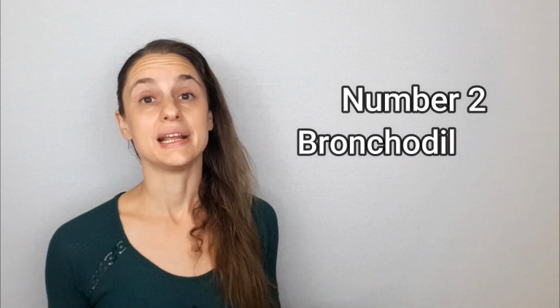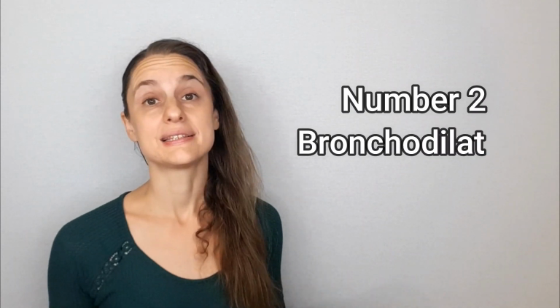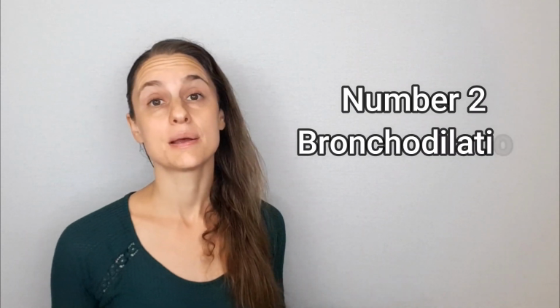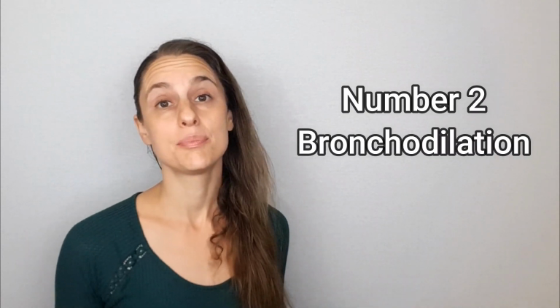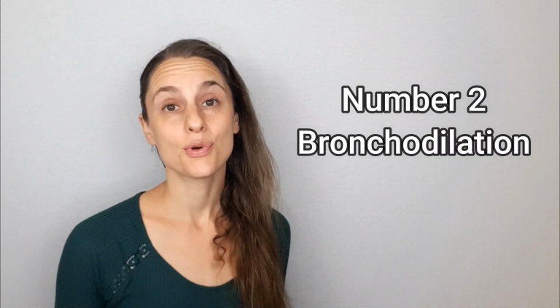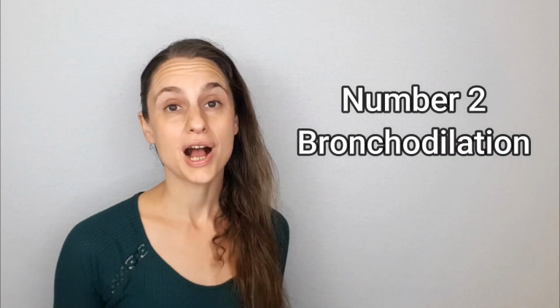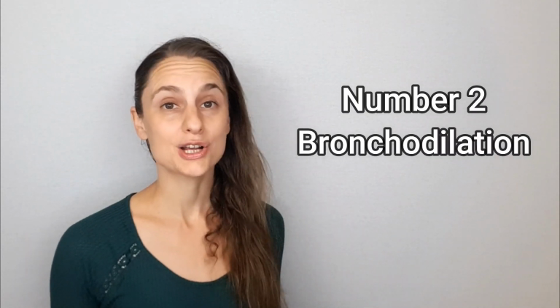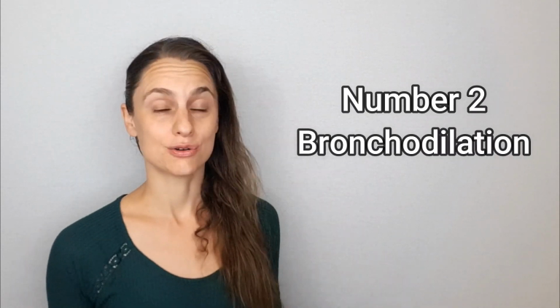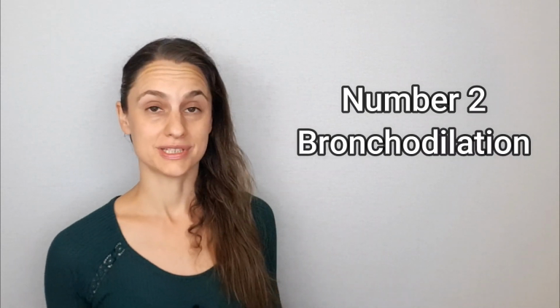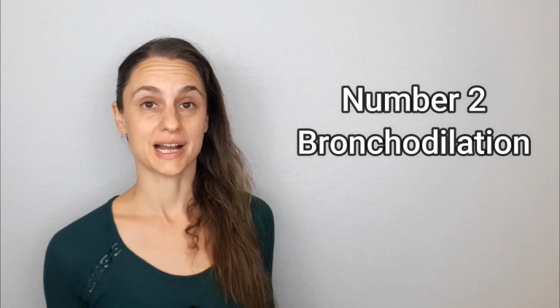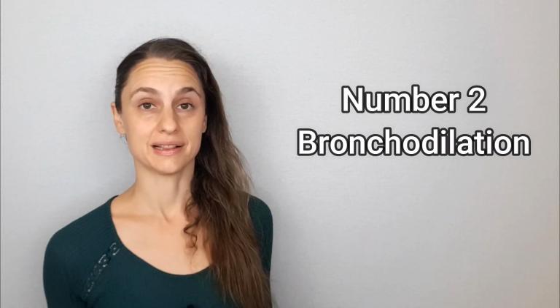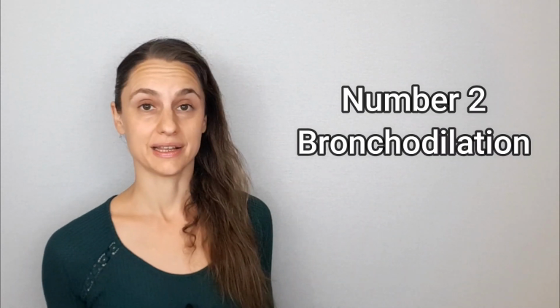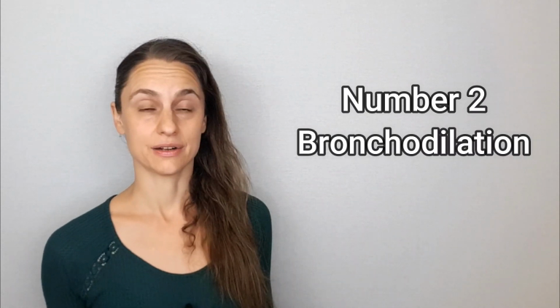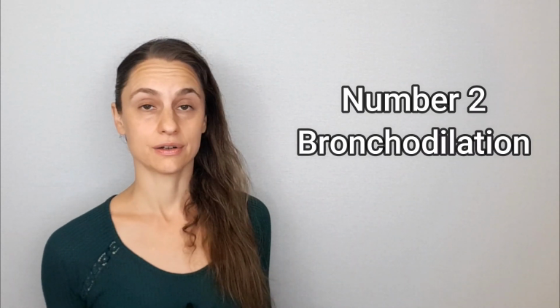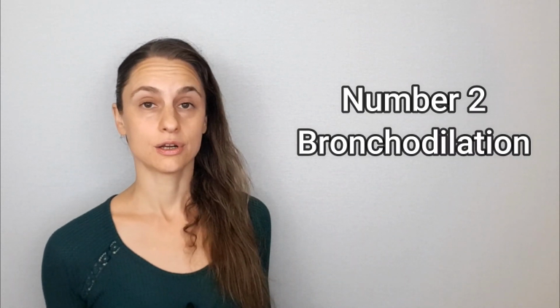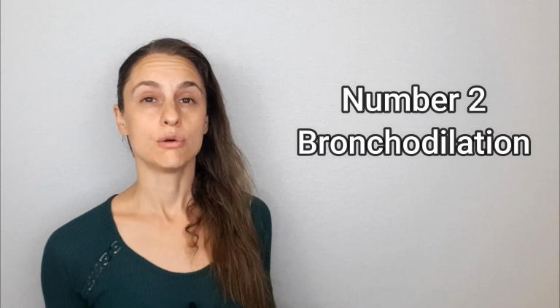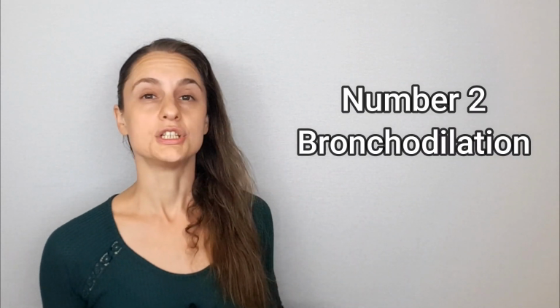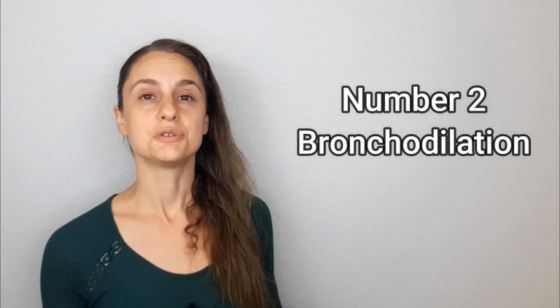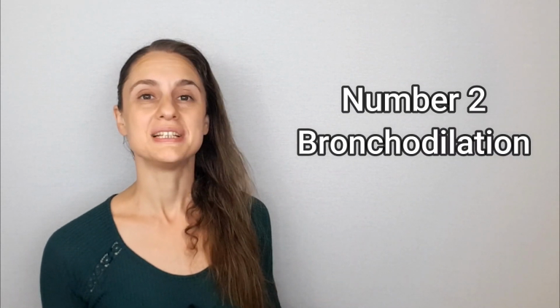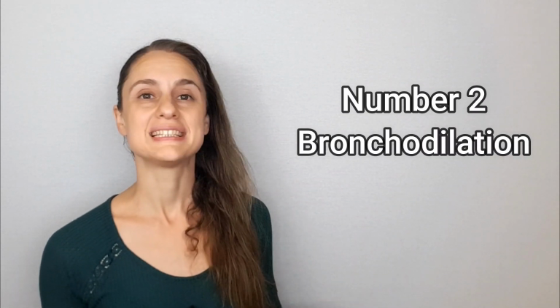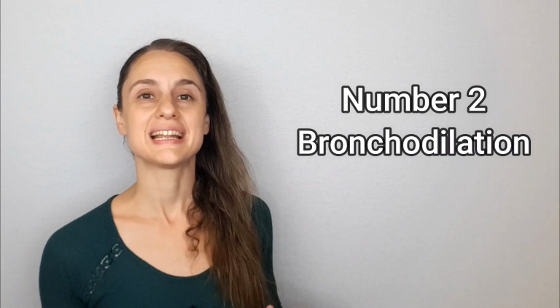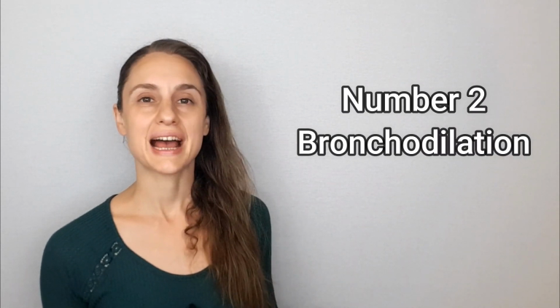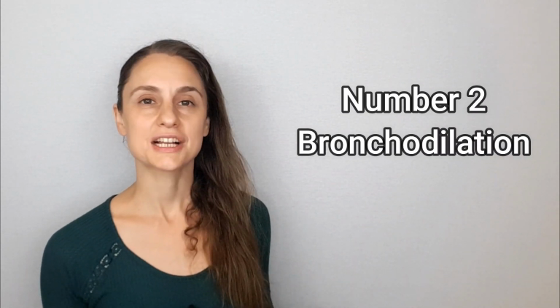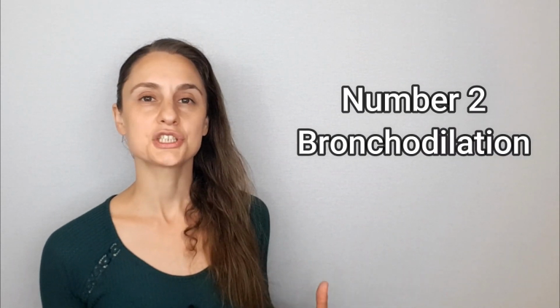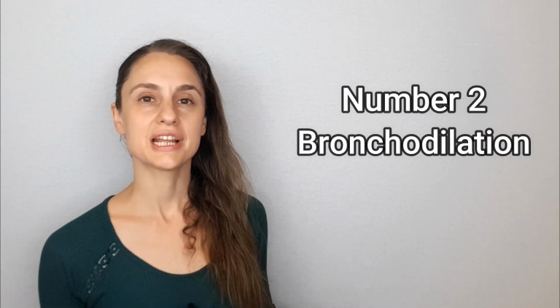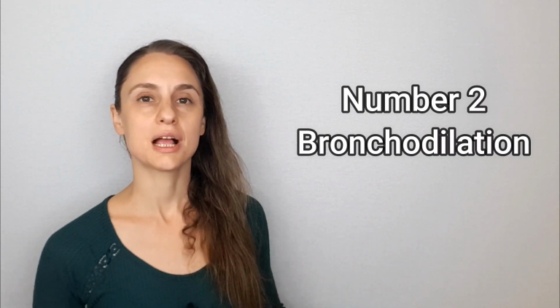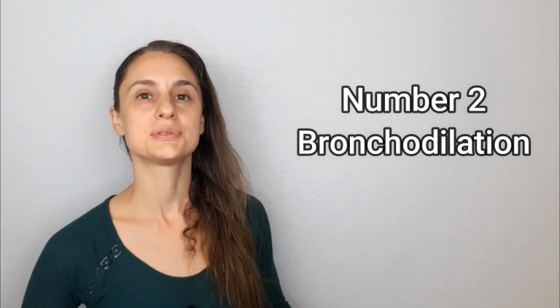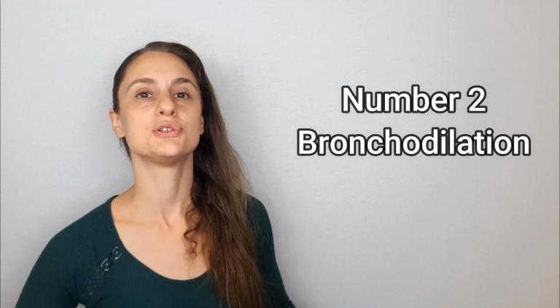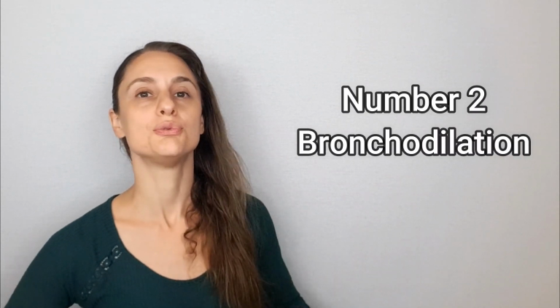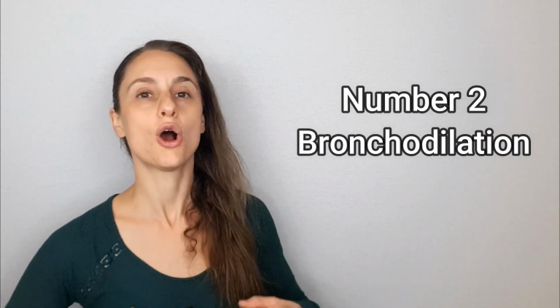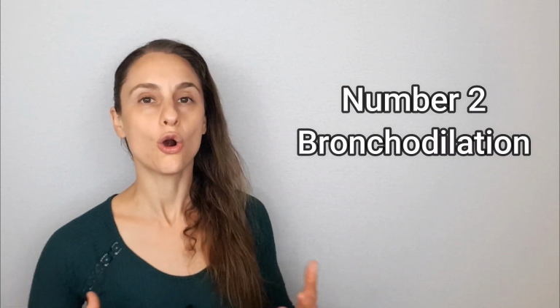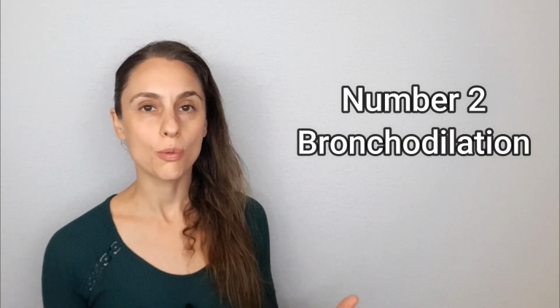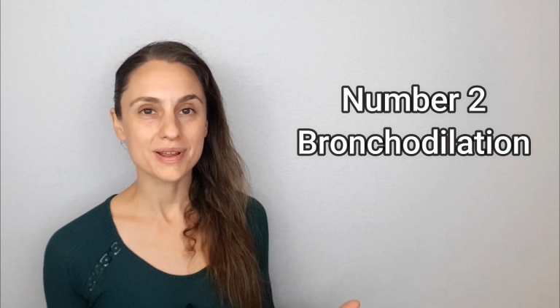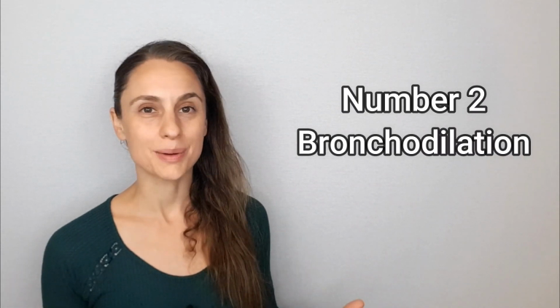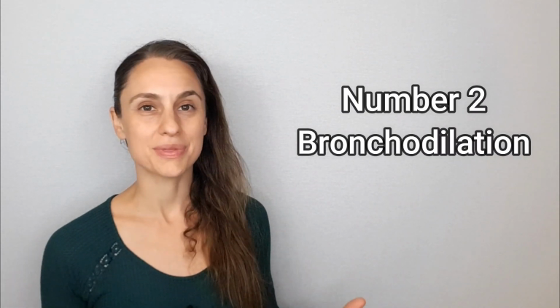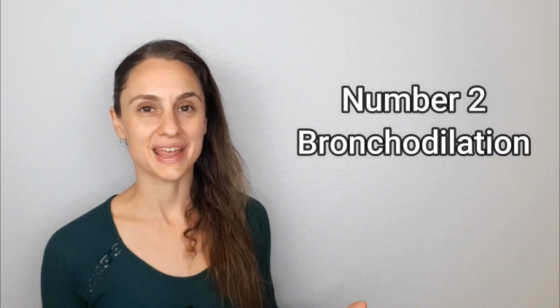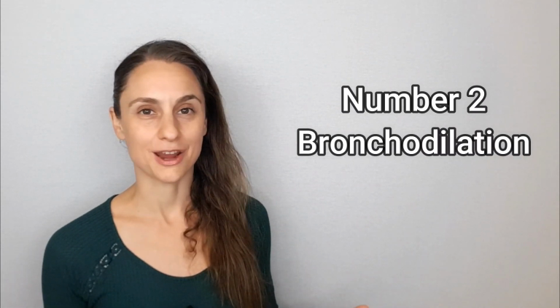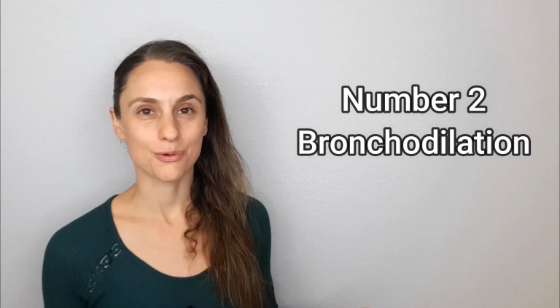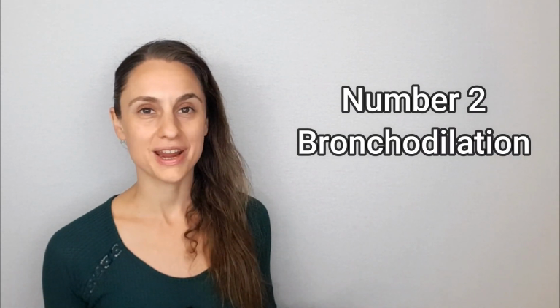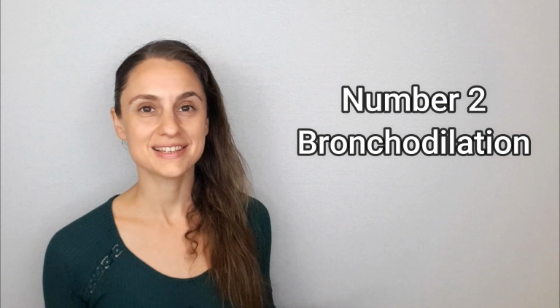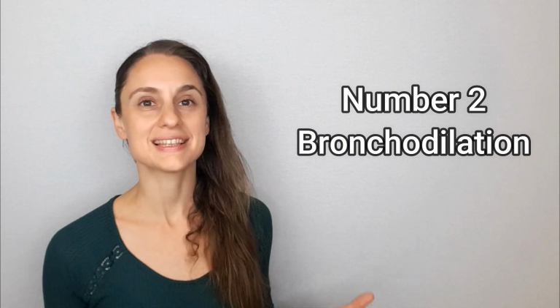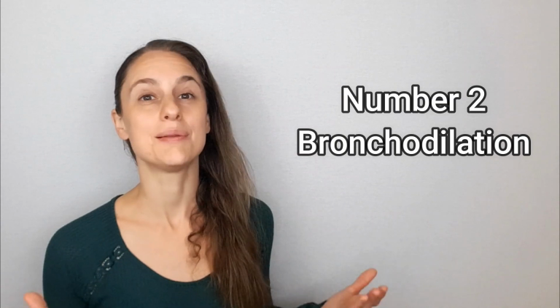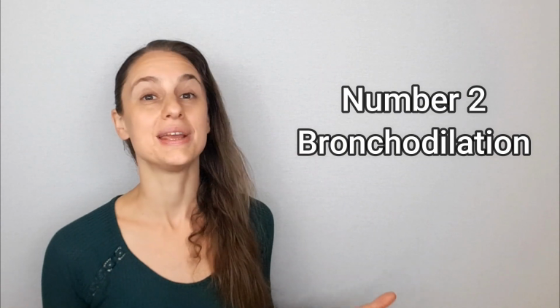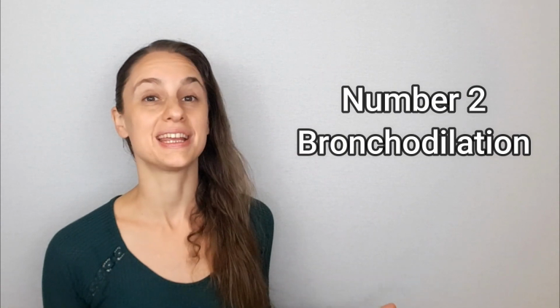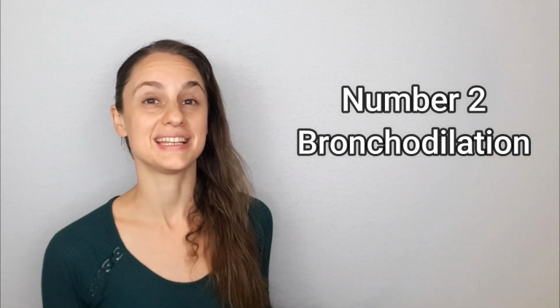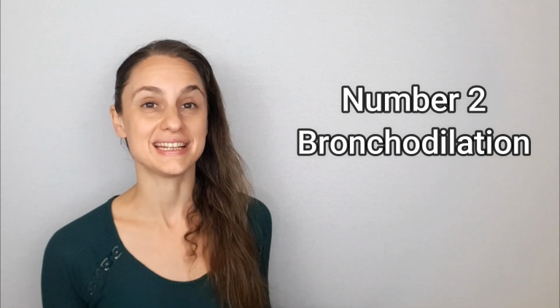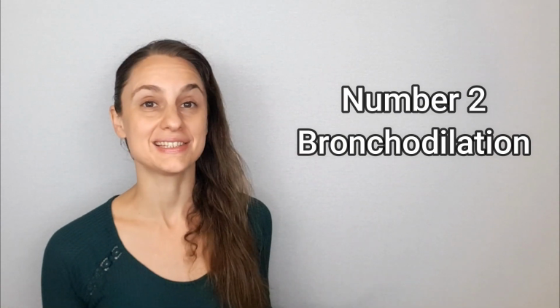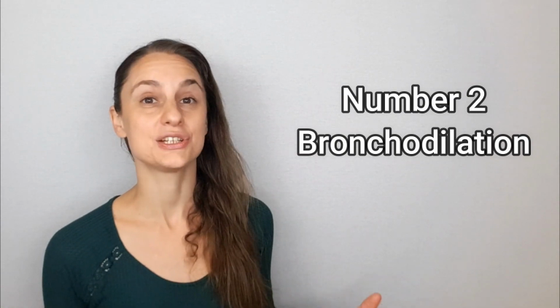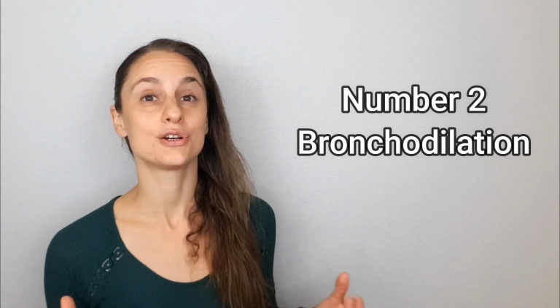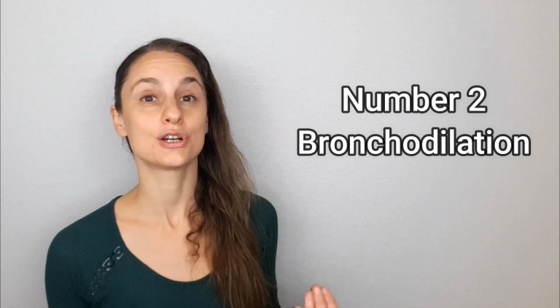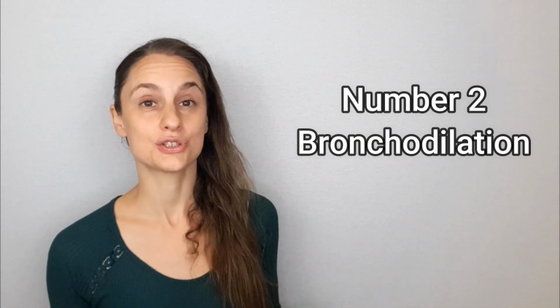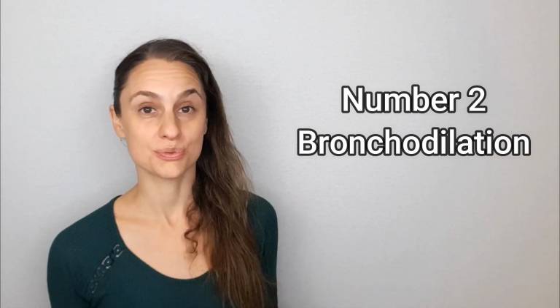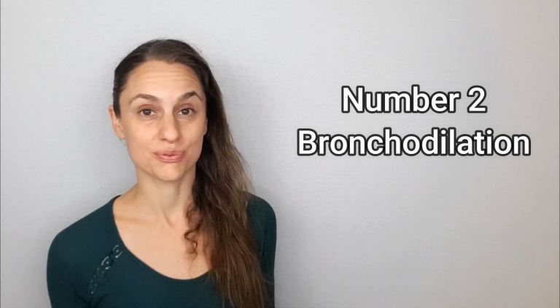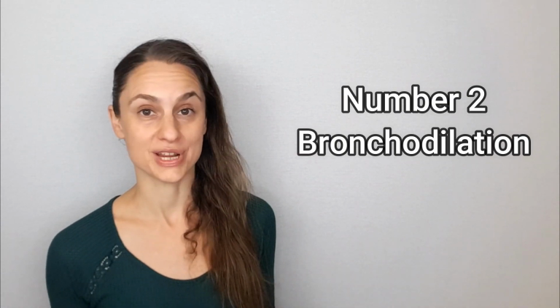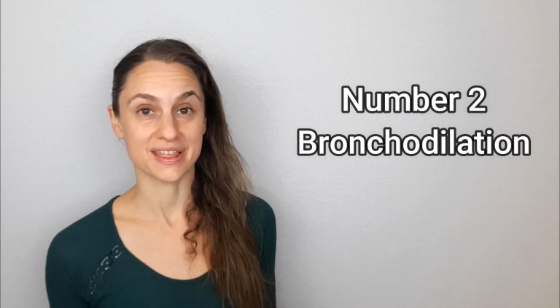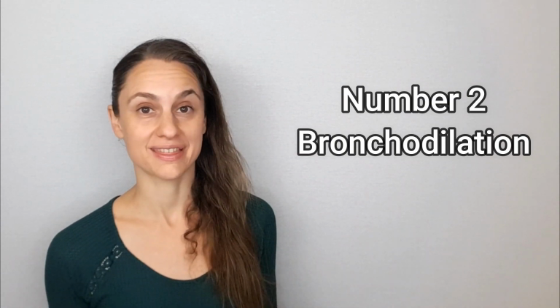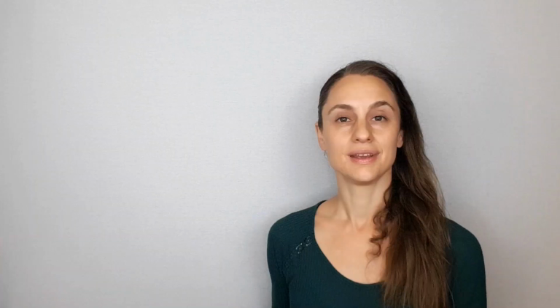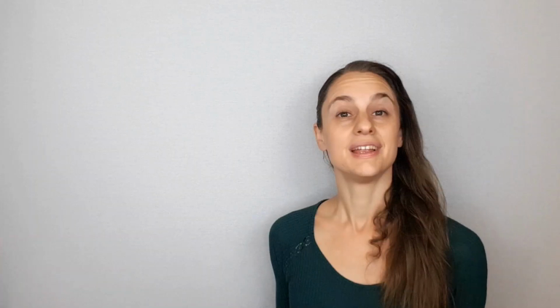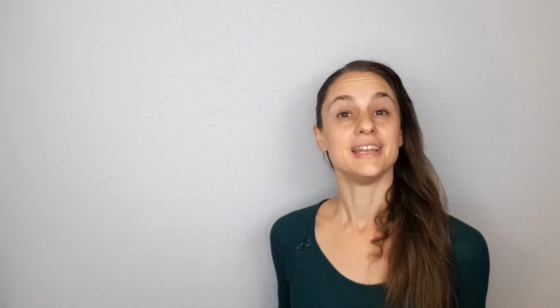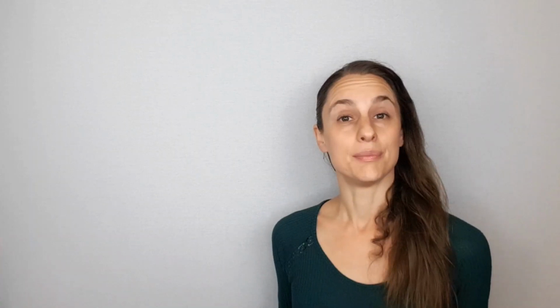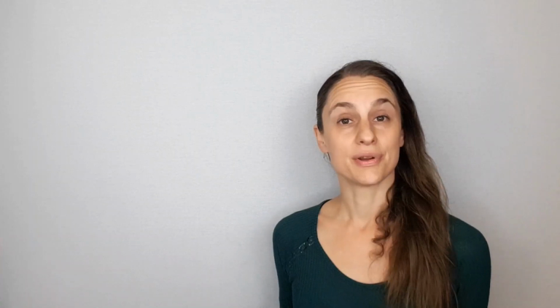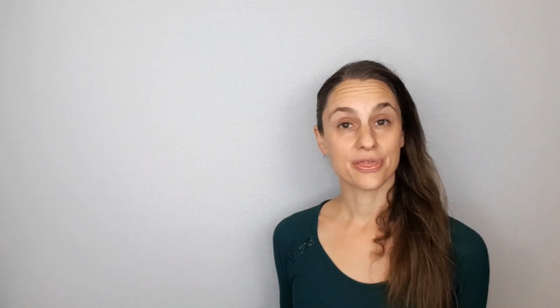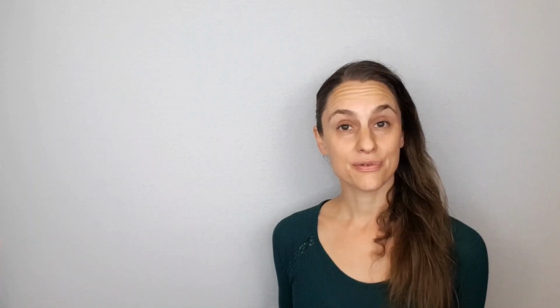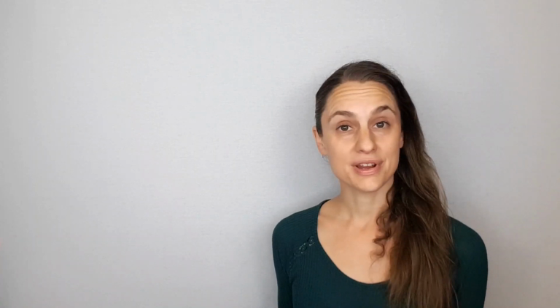Second, it's a bronchodilator, which means it actually helps to open up the airways and make it easier to breathe.